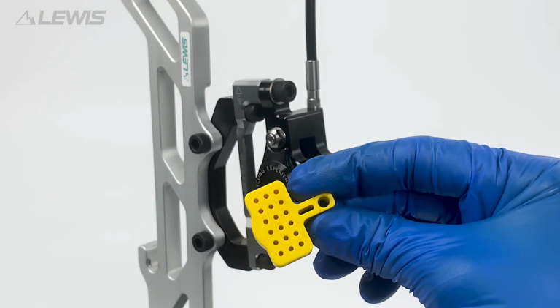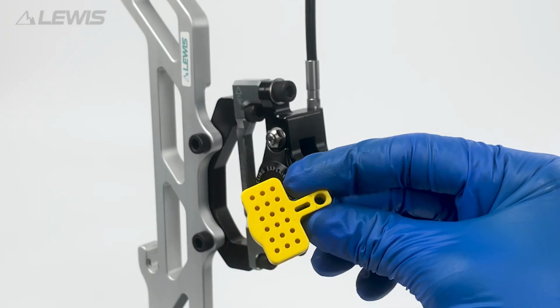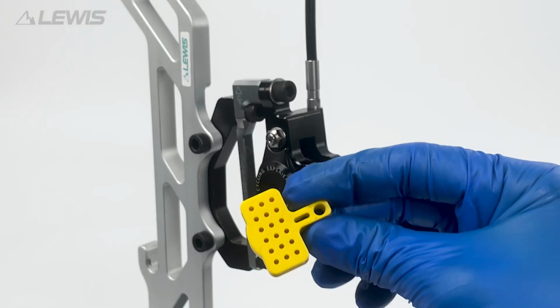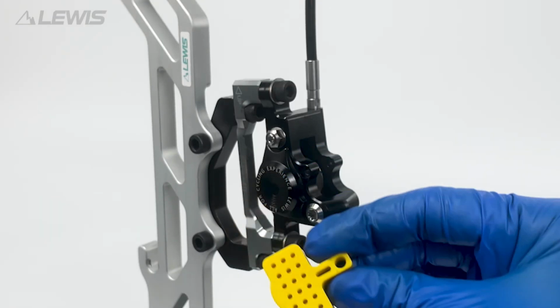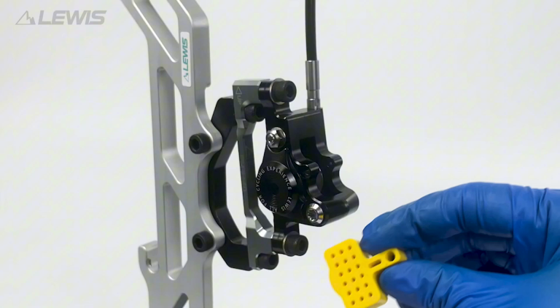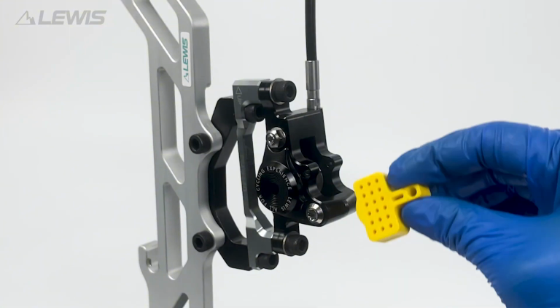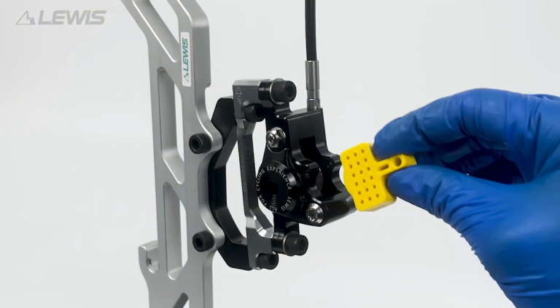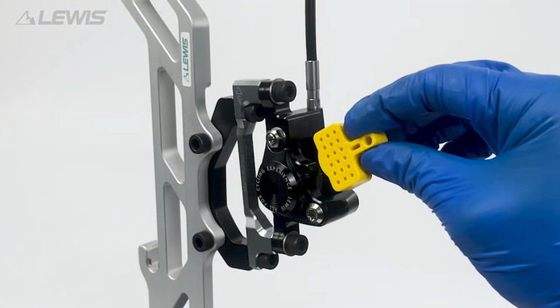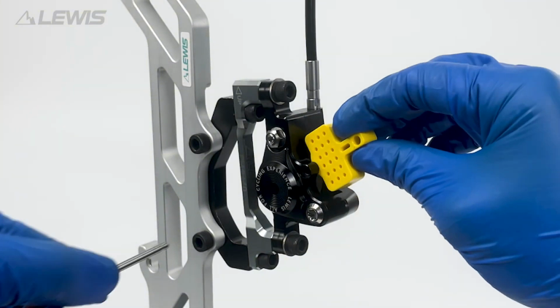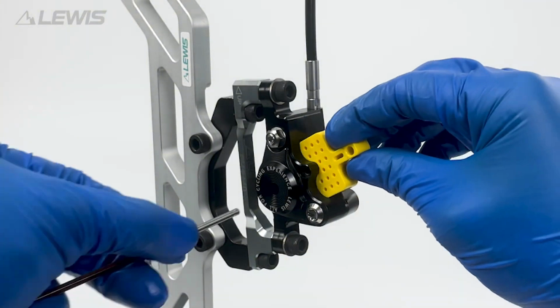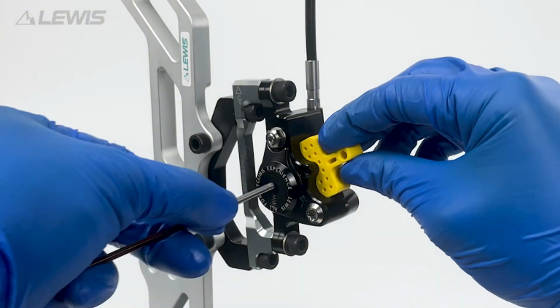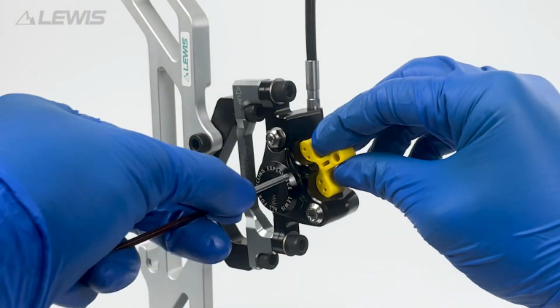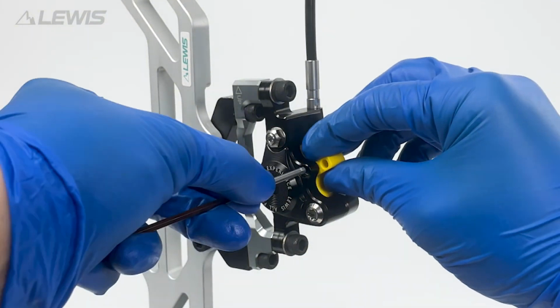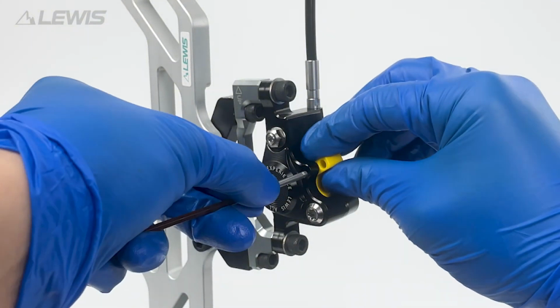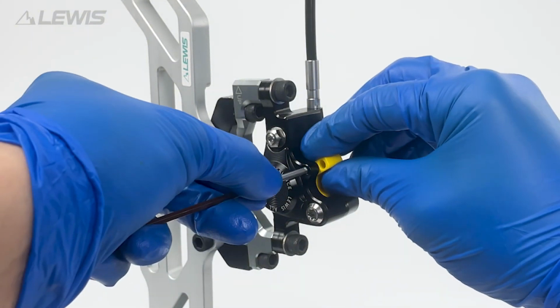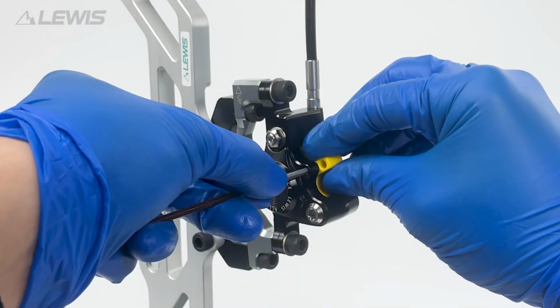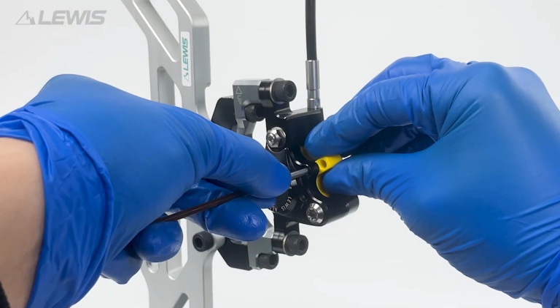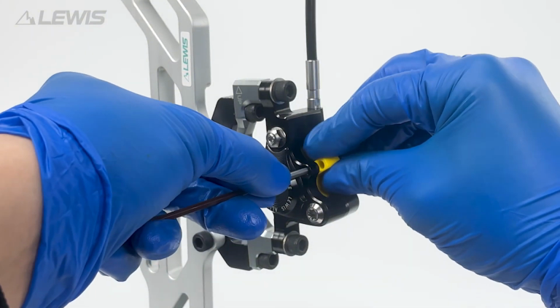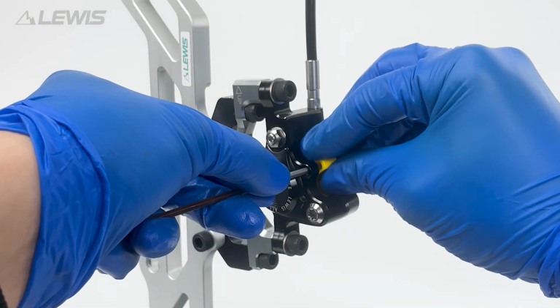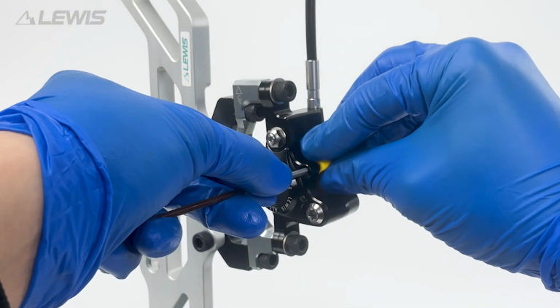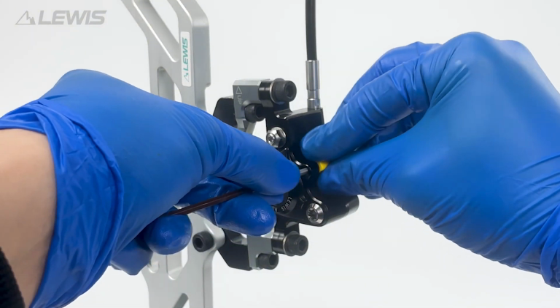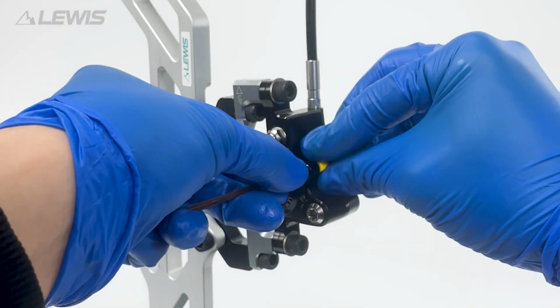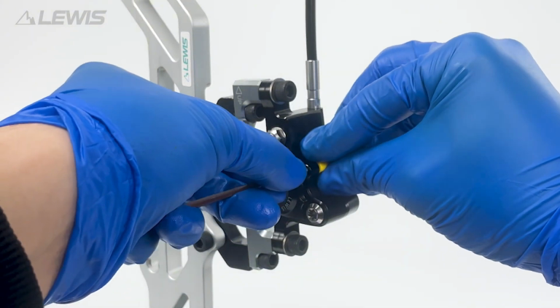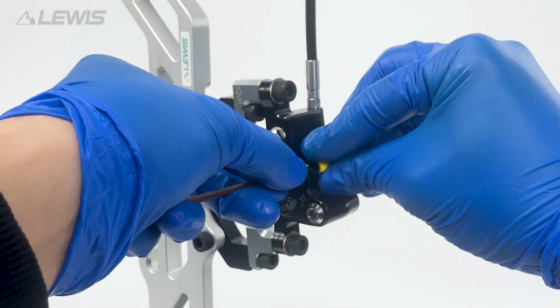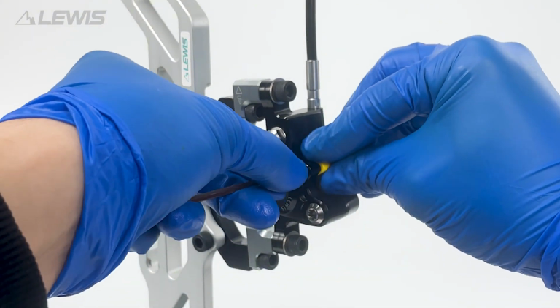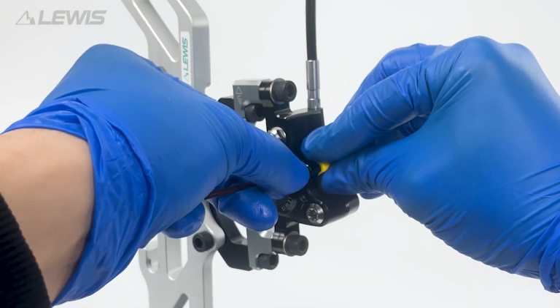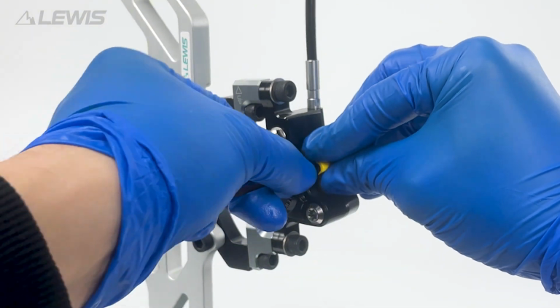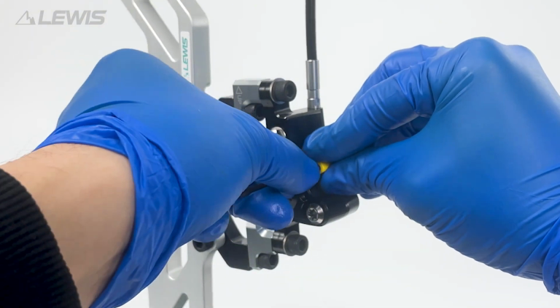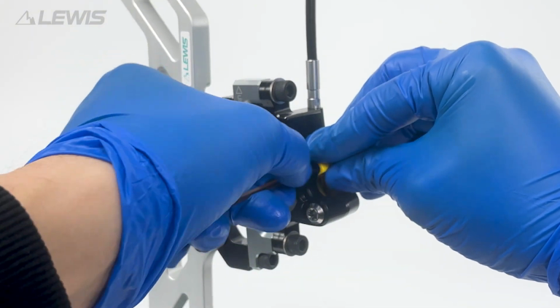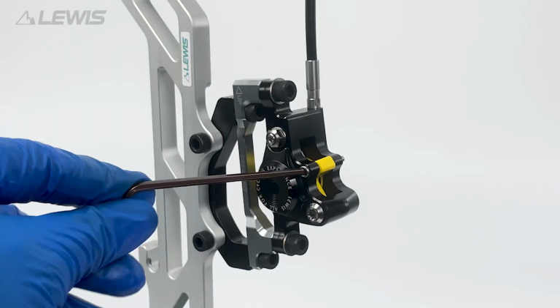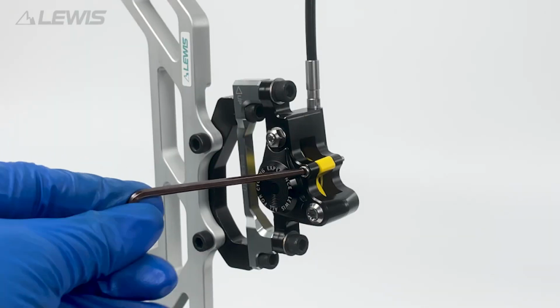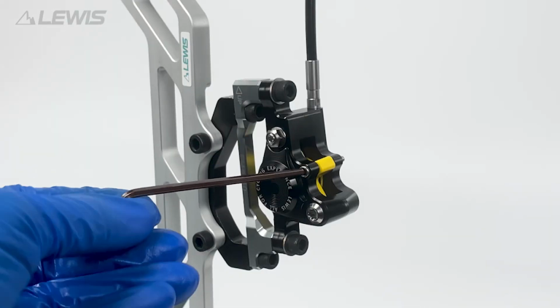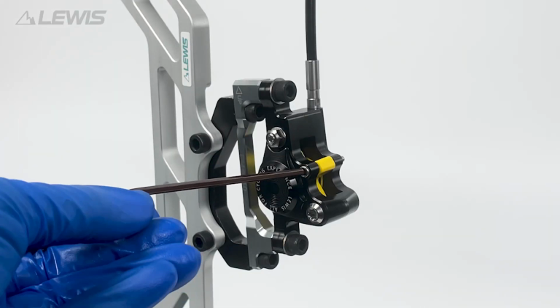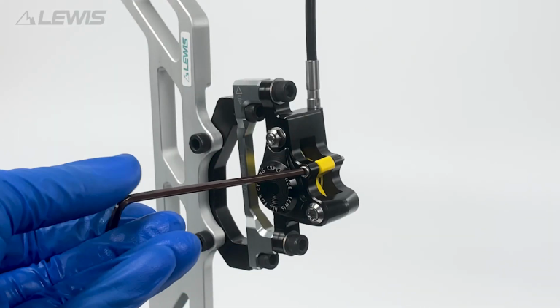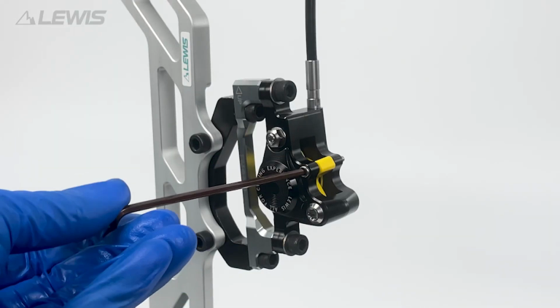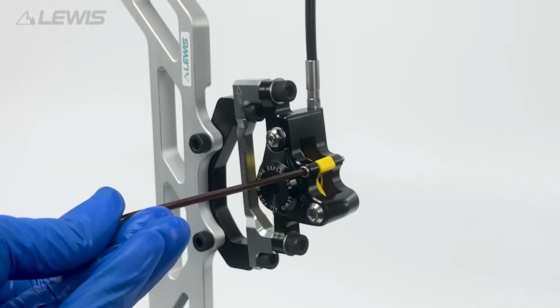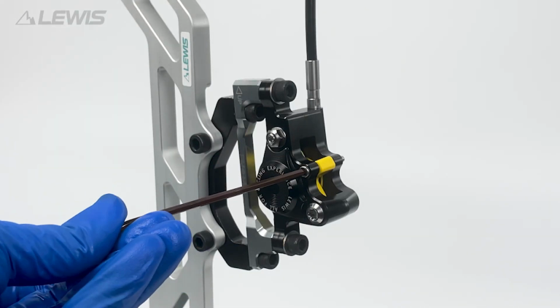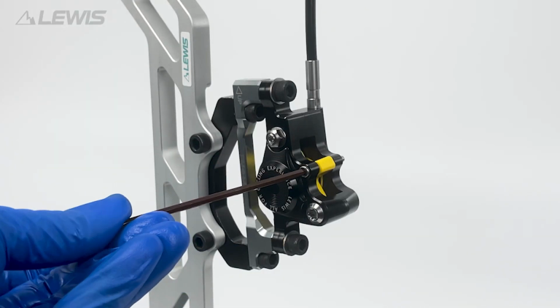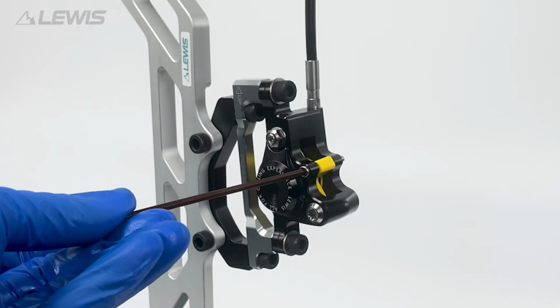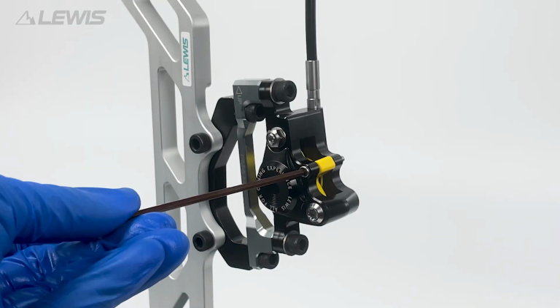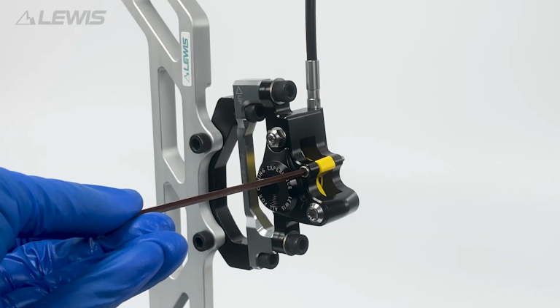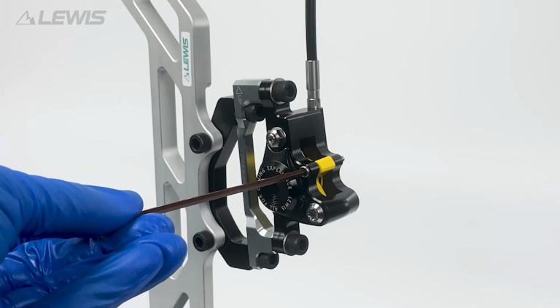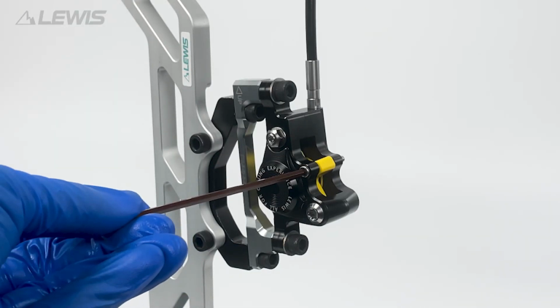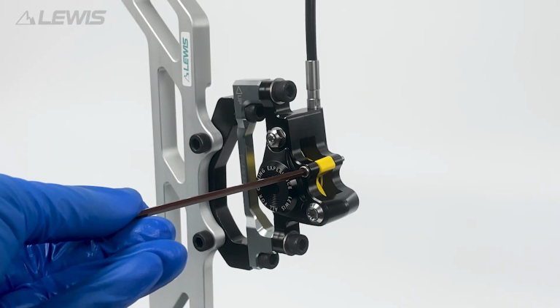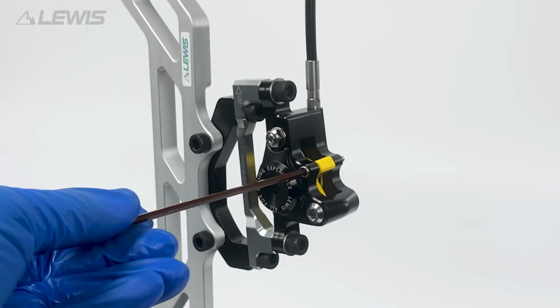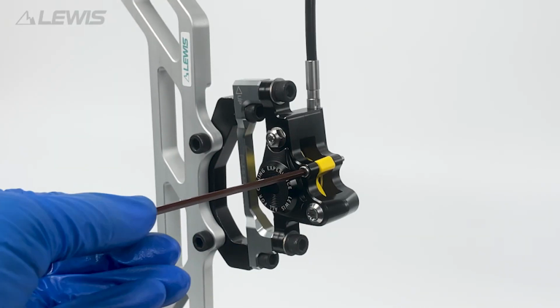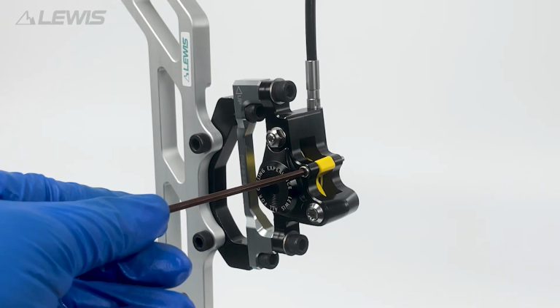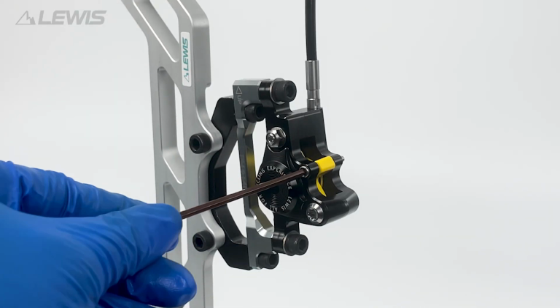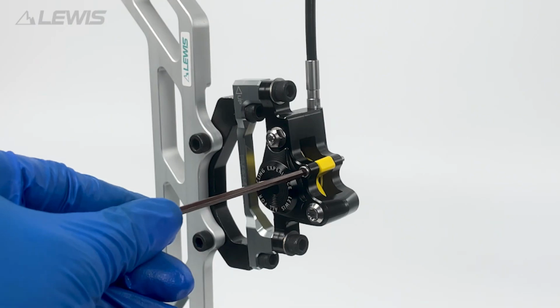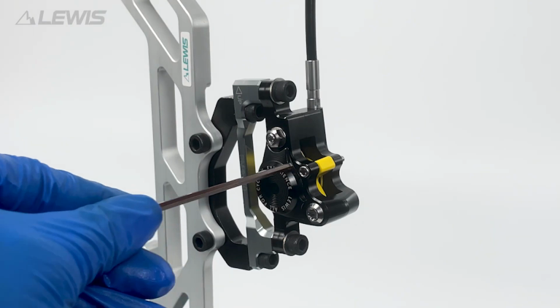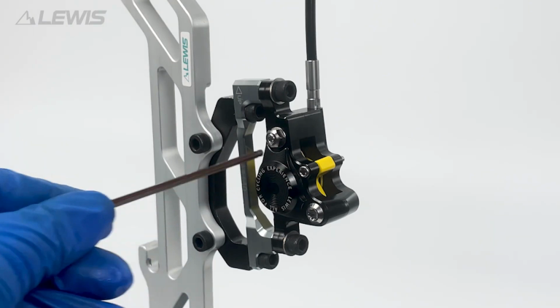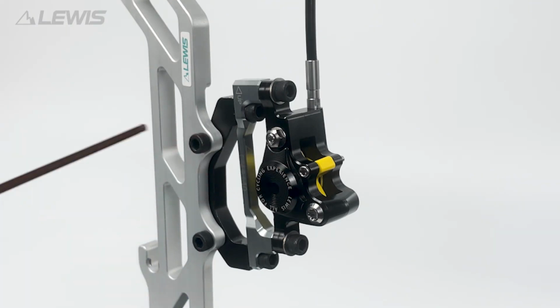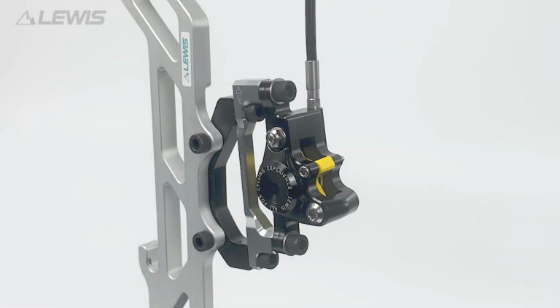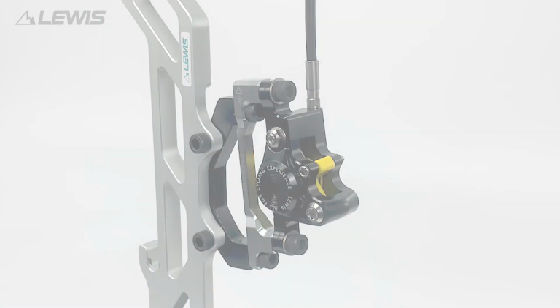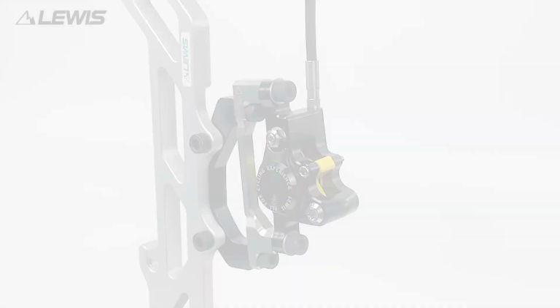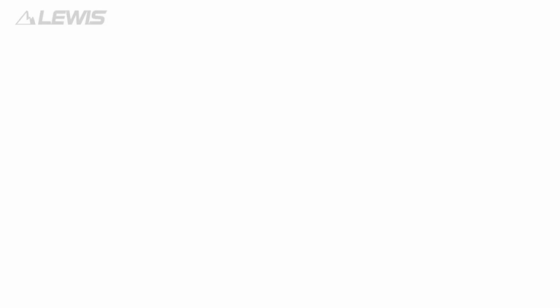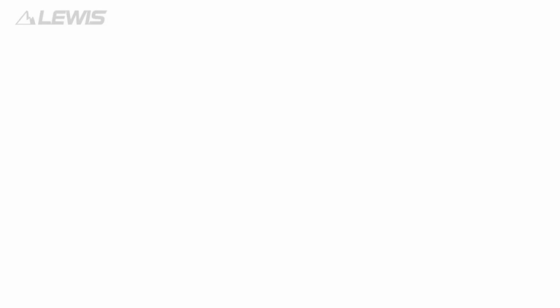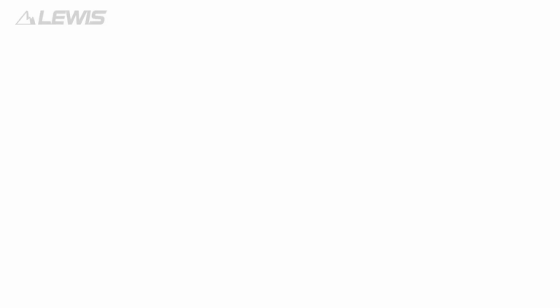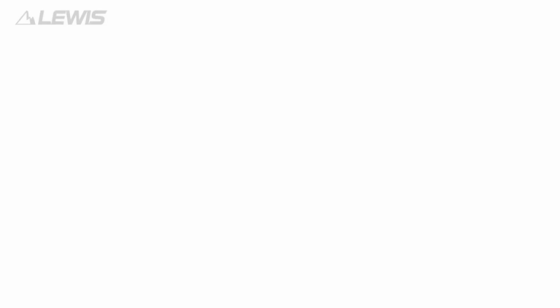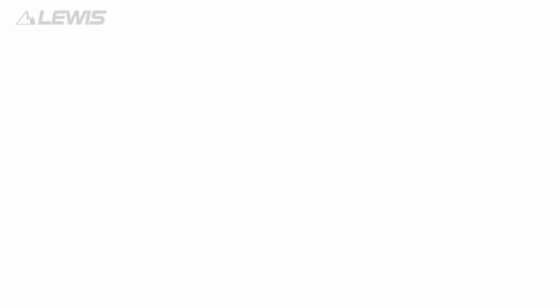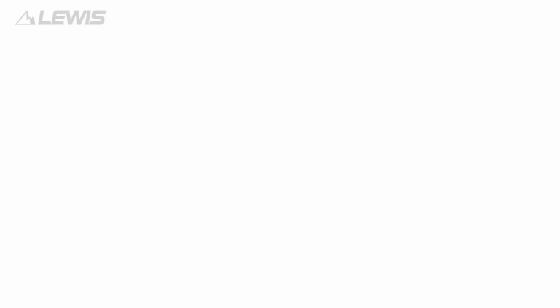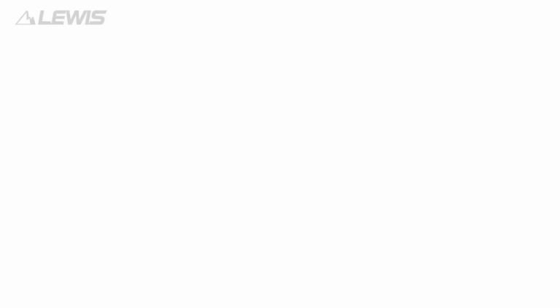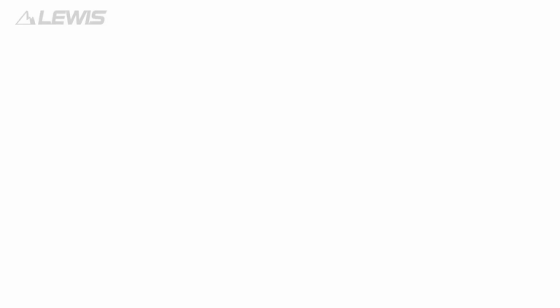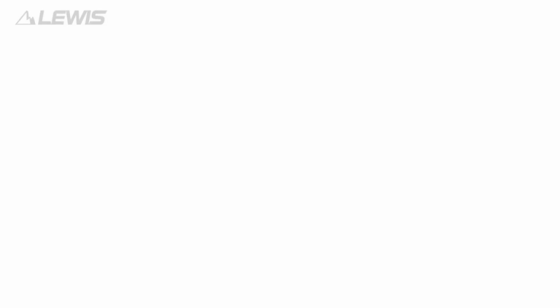Carefully insert the bleeding blocks that were provided with the brake. Tighten with the 3mm Allen key being careful not to over tighten.